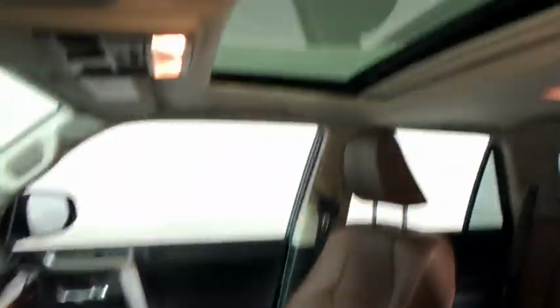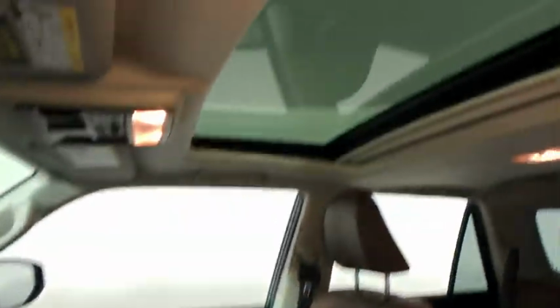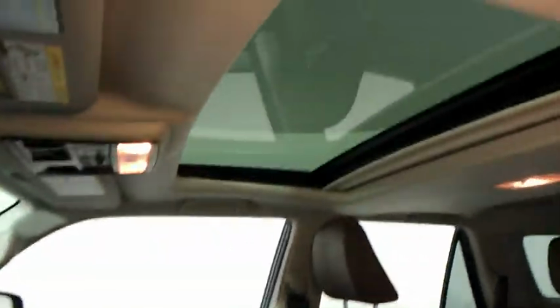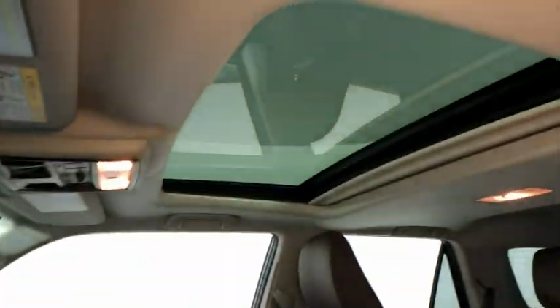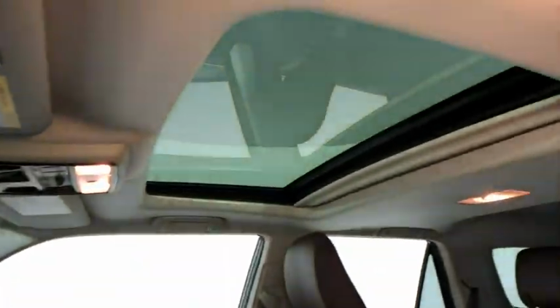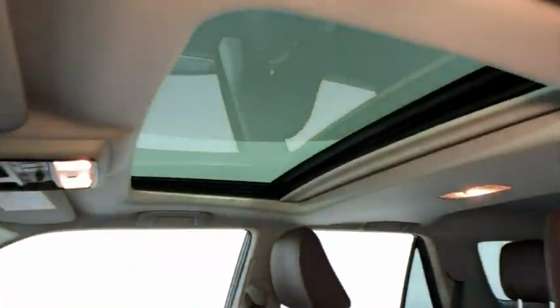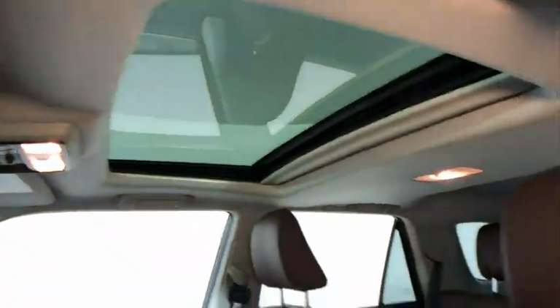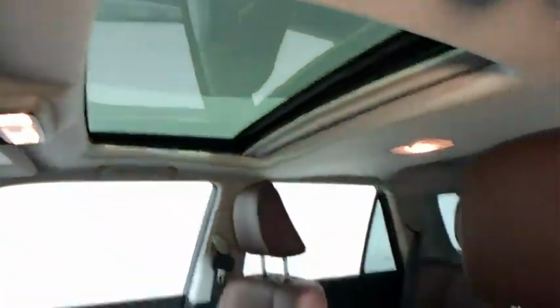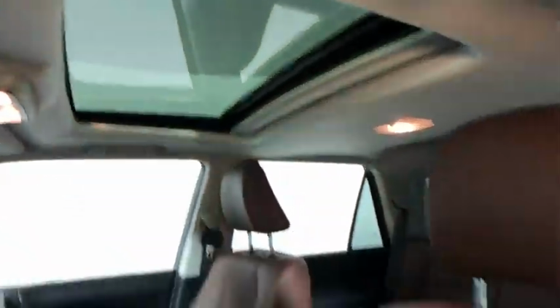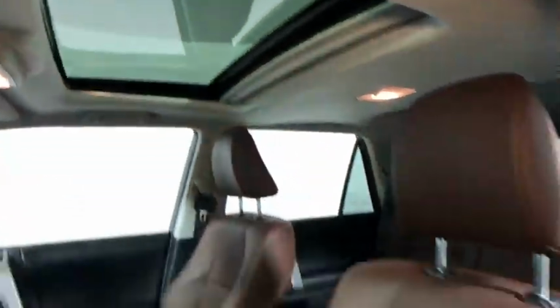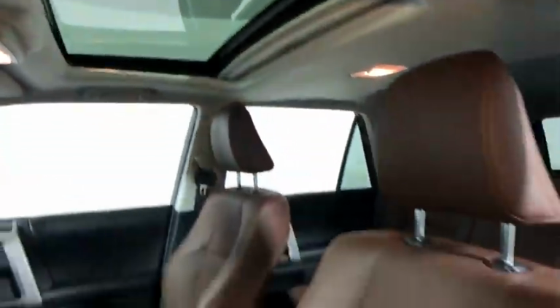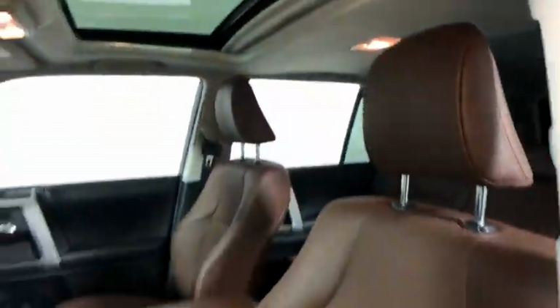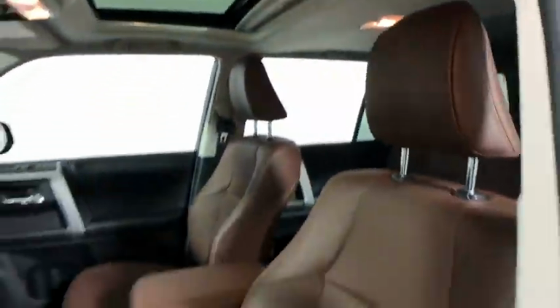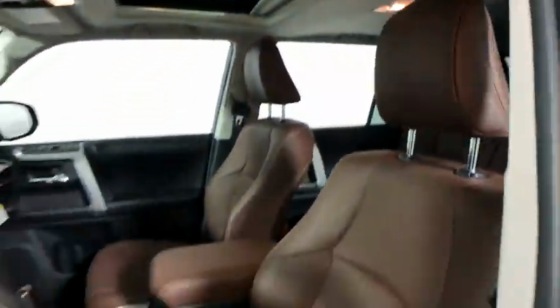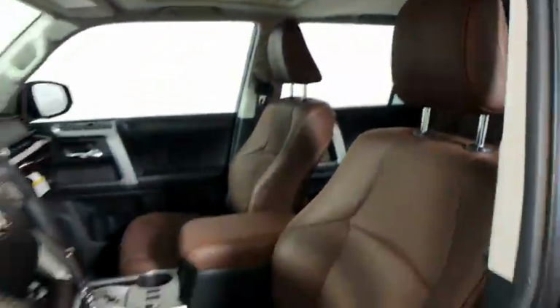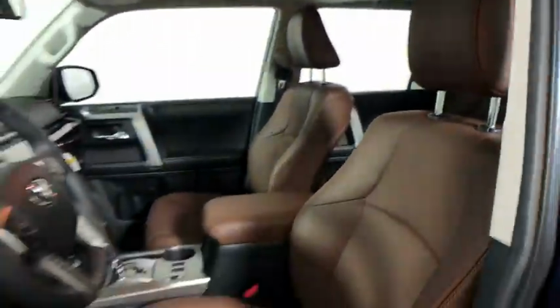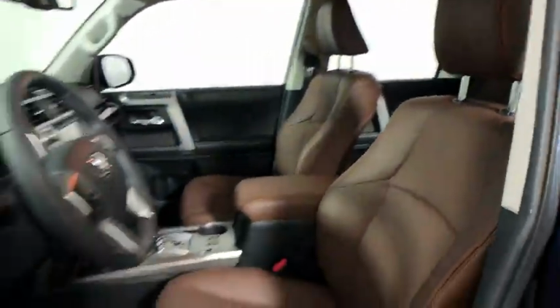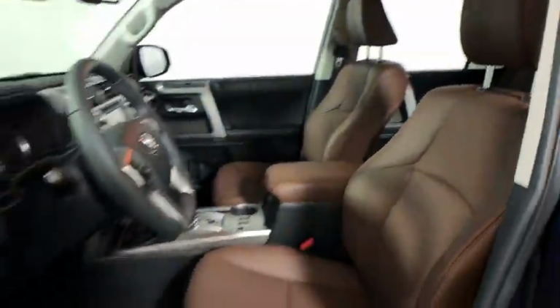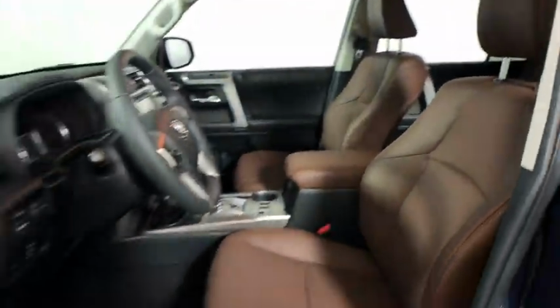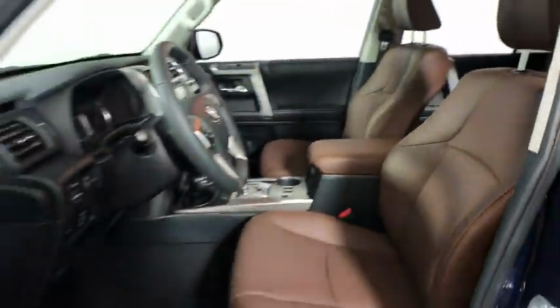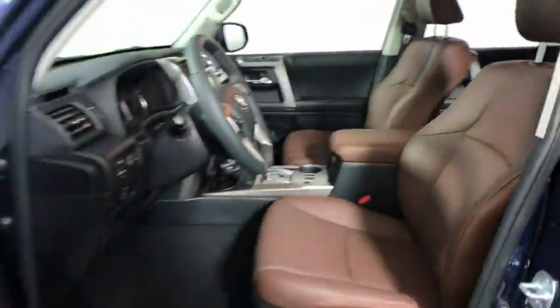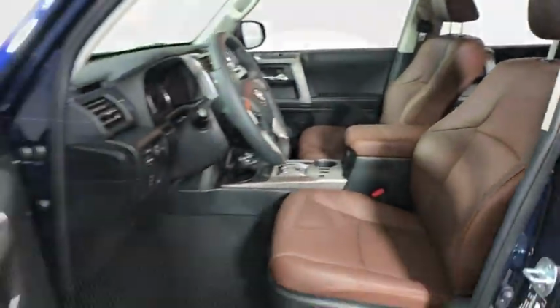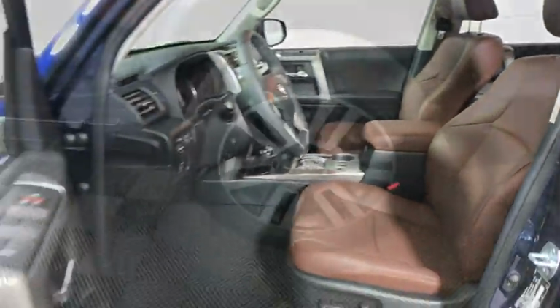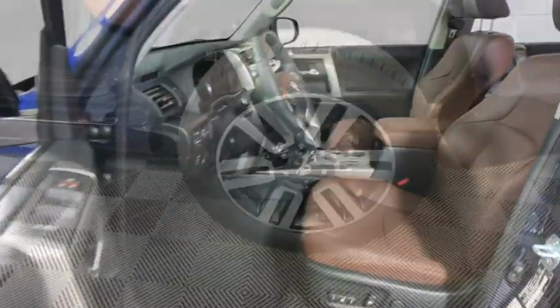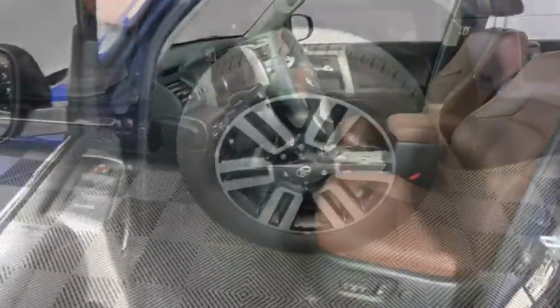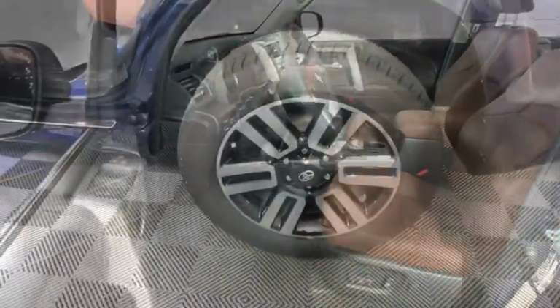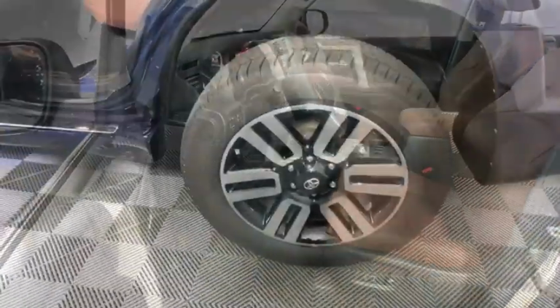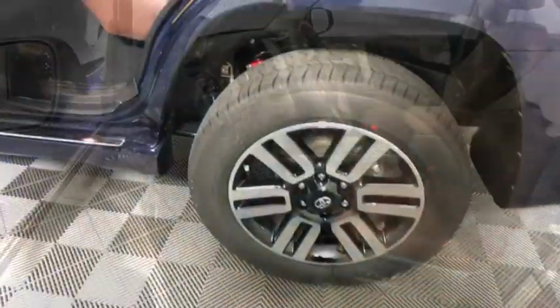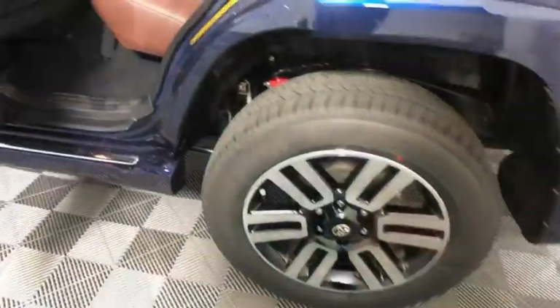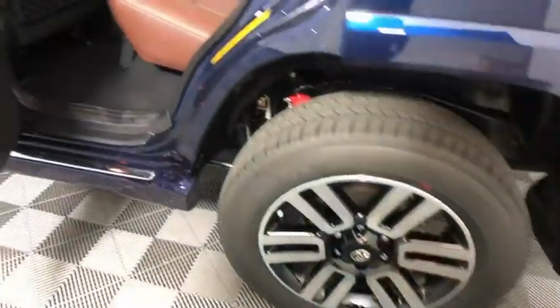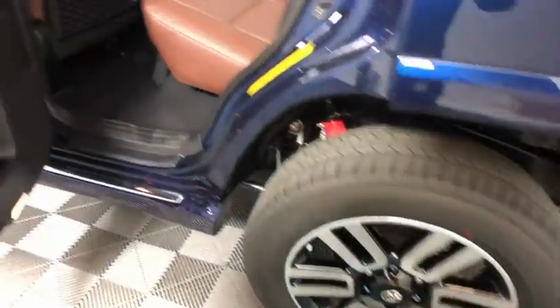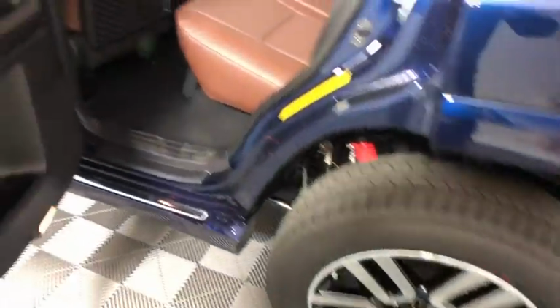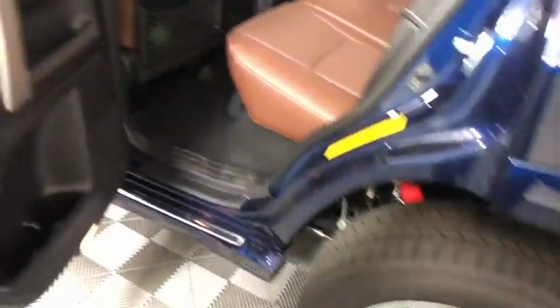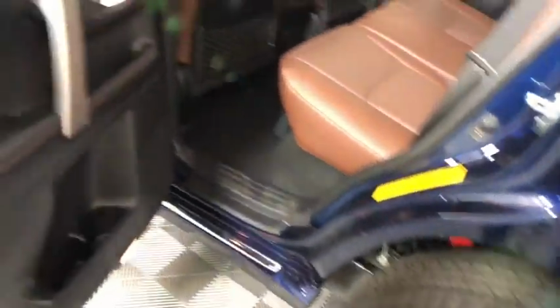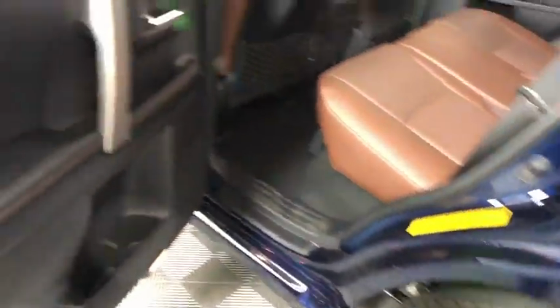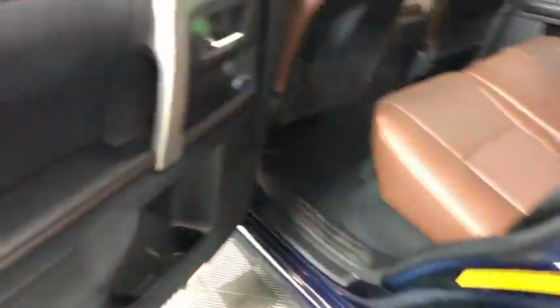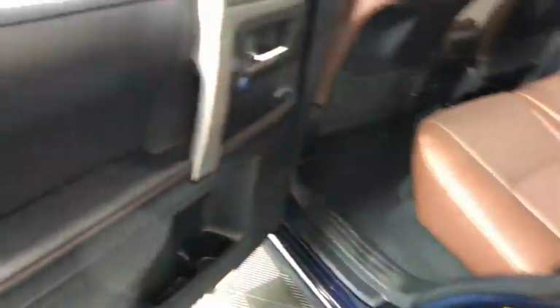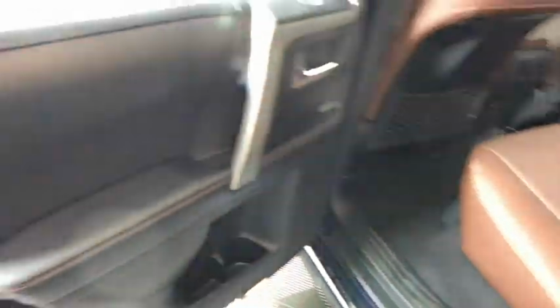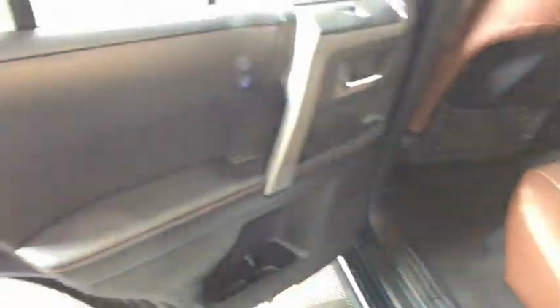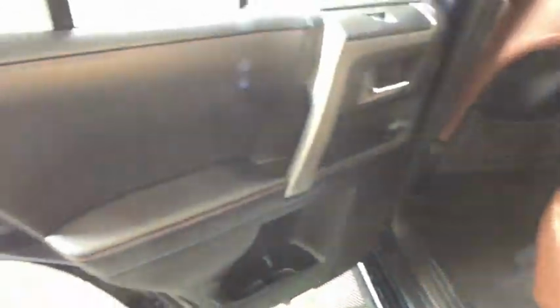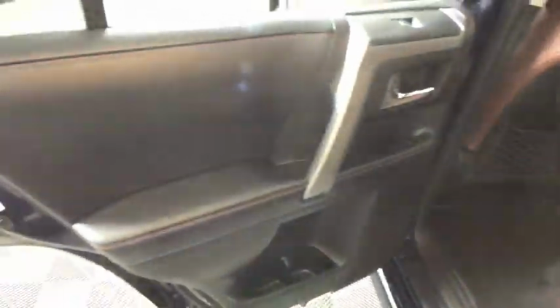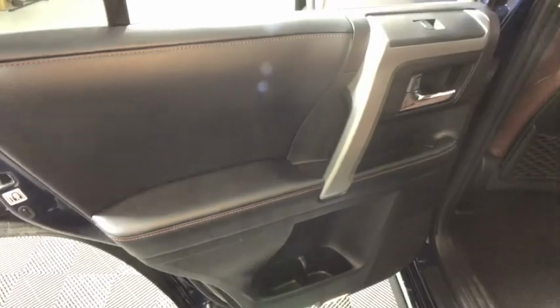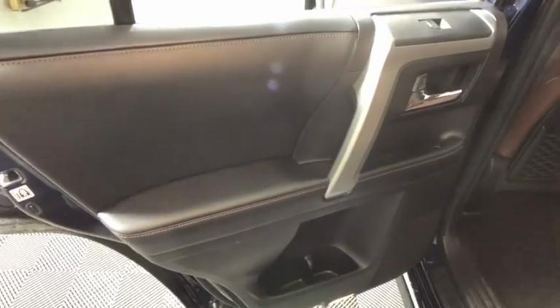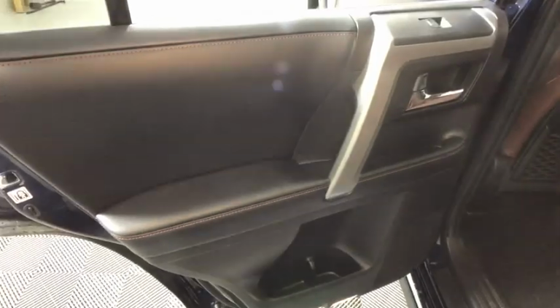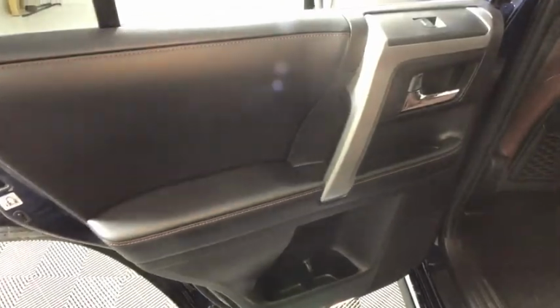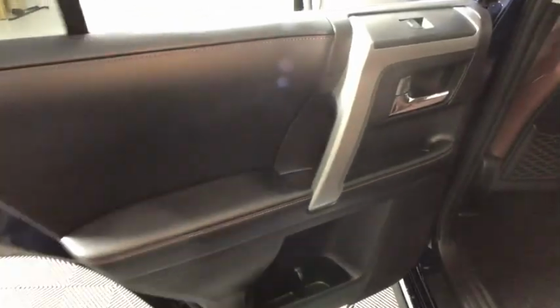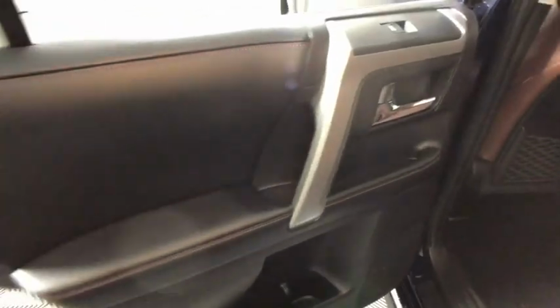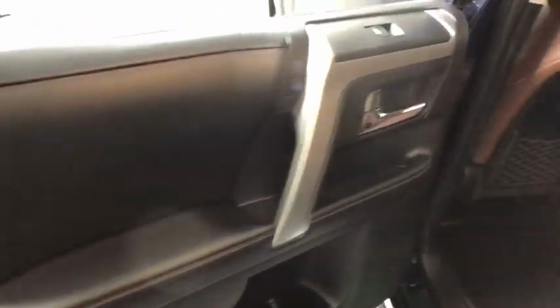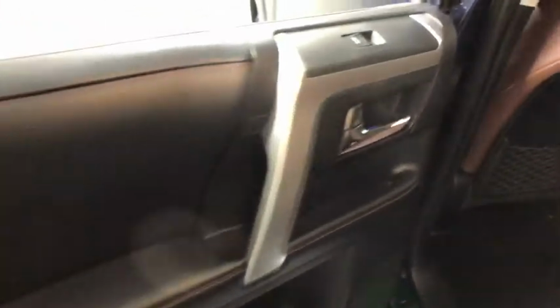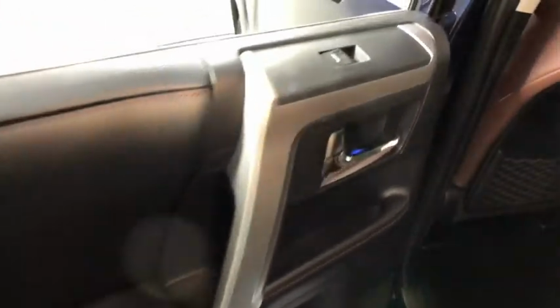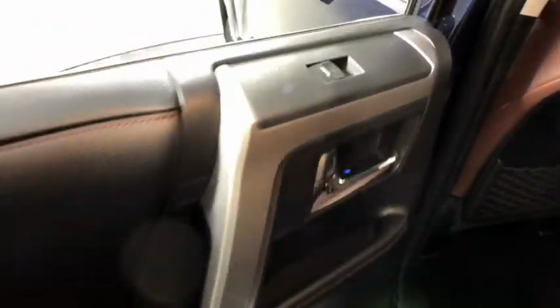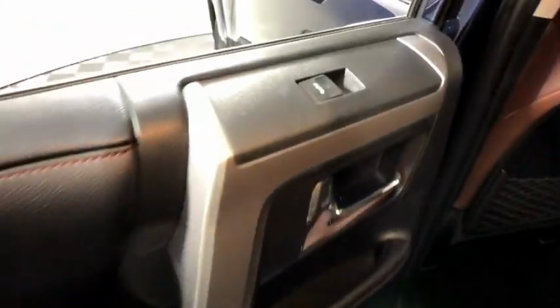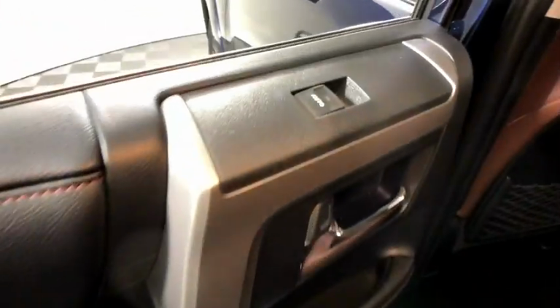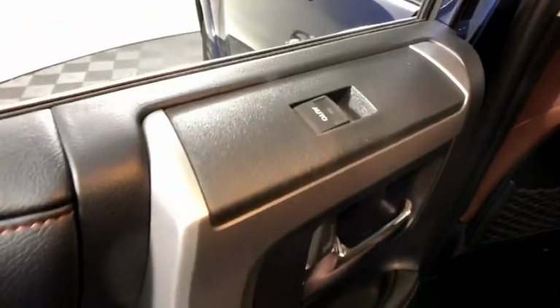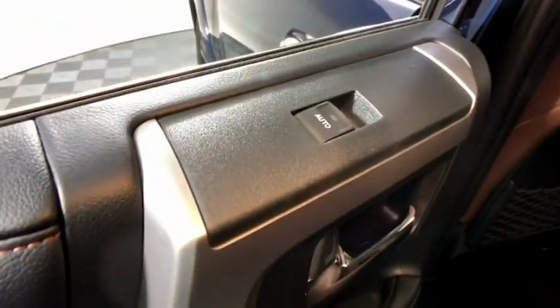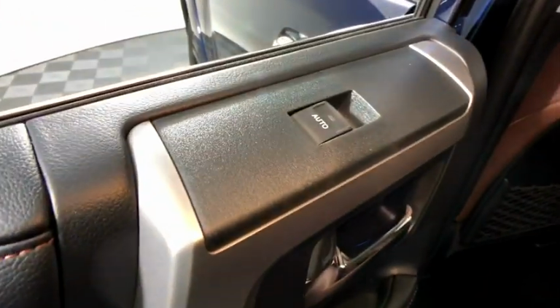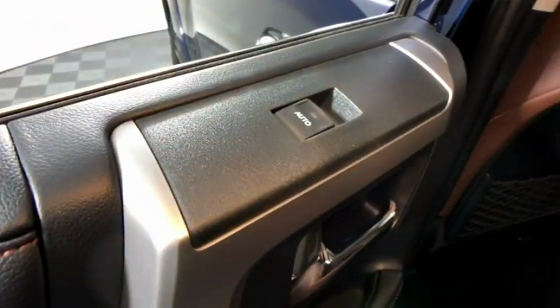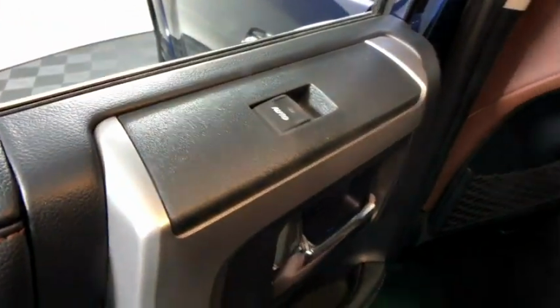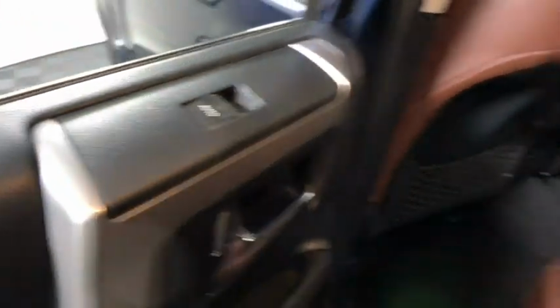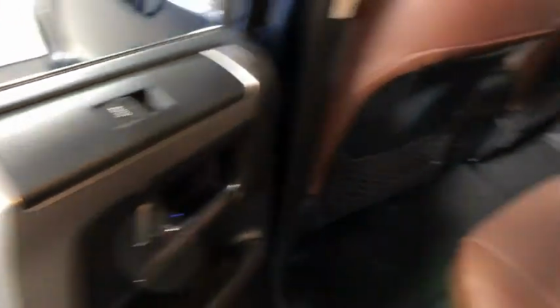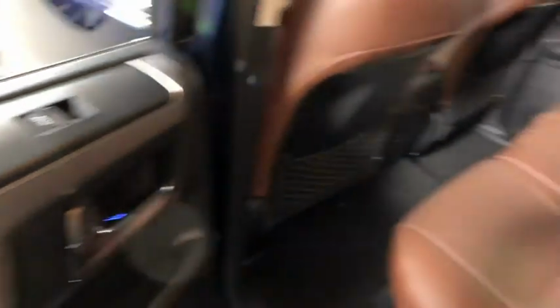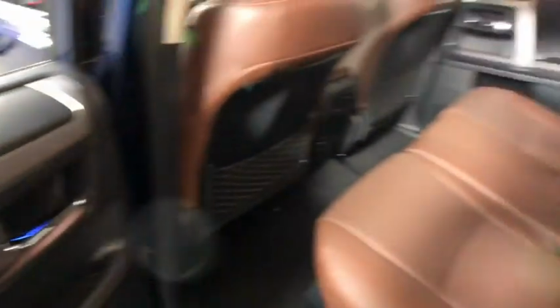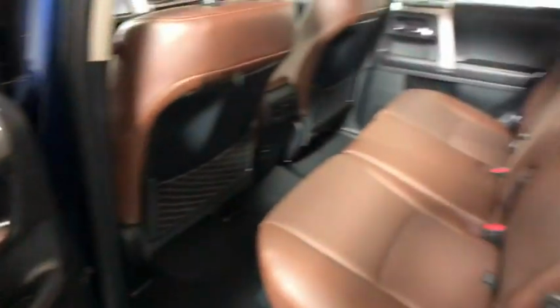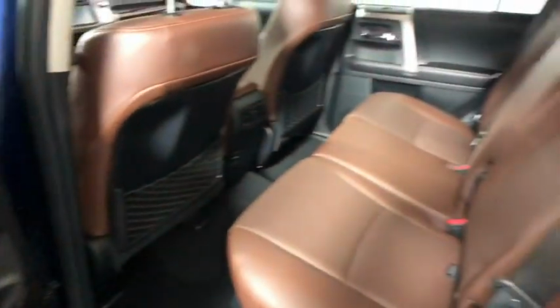Home Link garage door opener, alloy wheels, four wheel disc brakes, heated front seat, CD player, compass, trip computer.